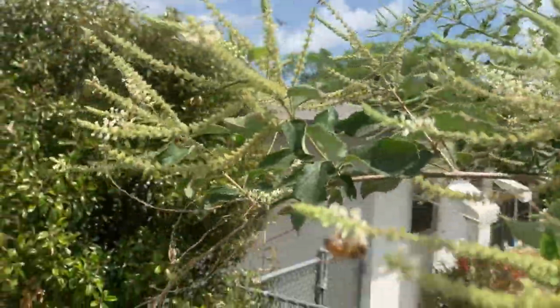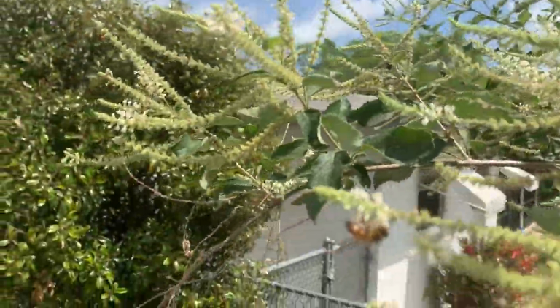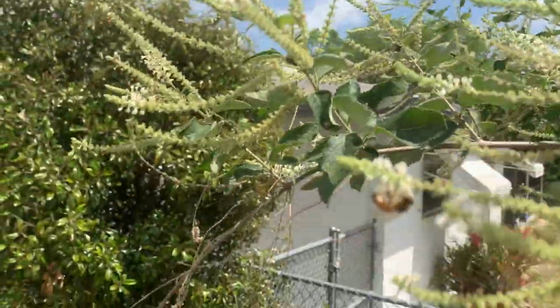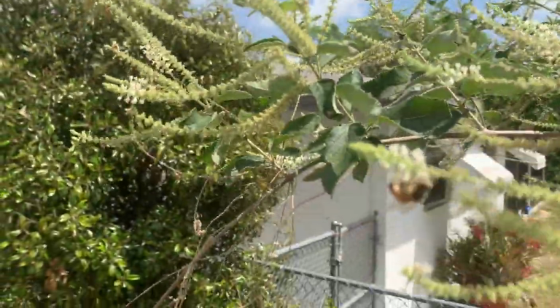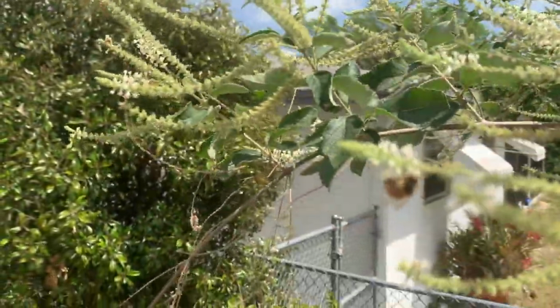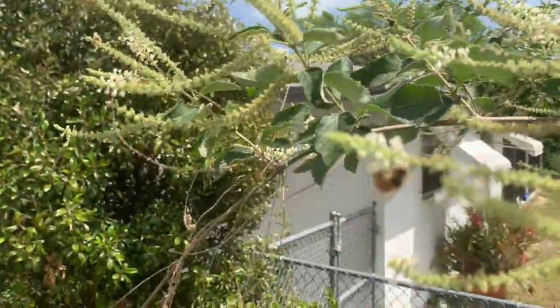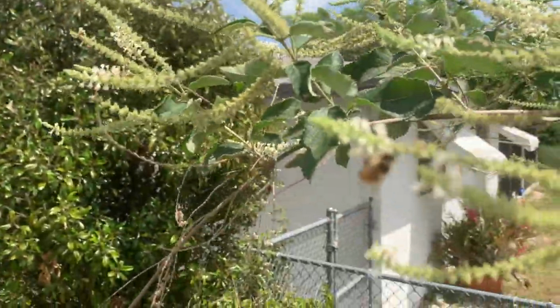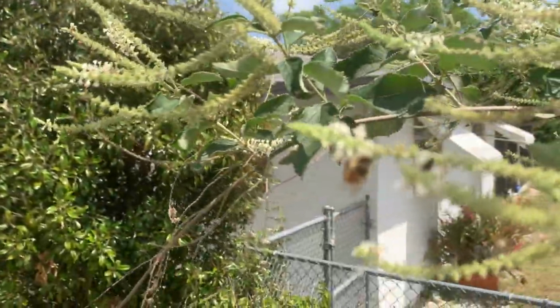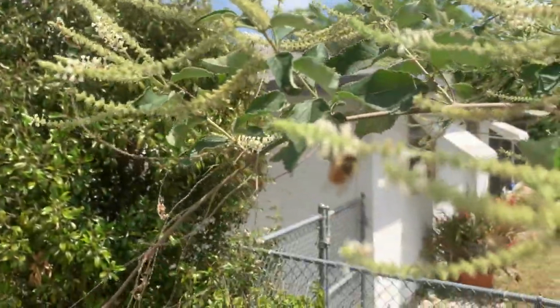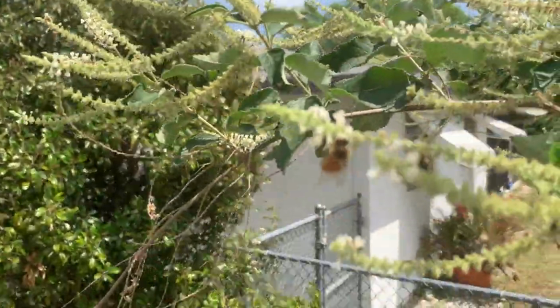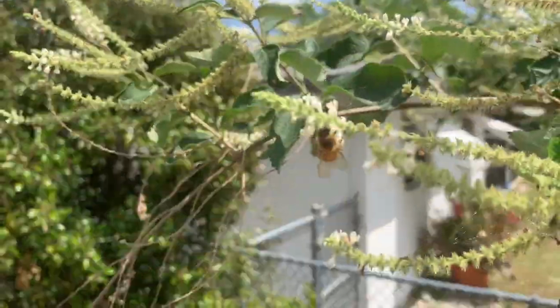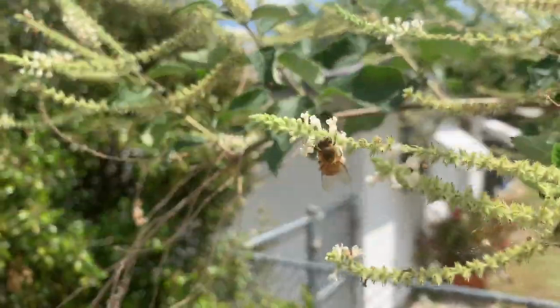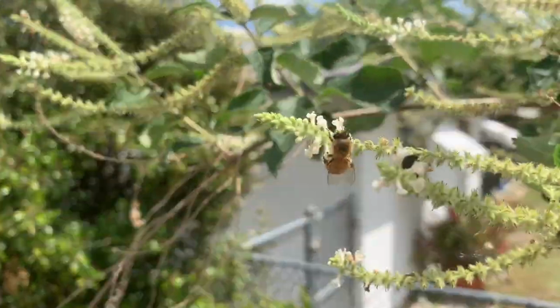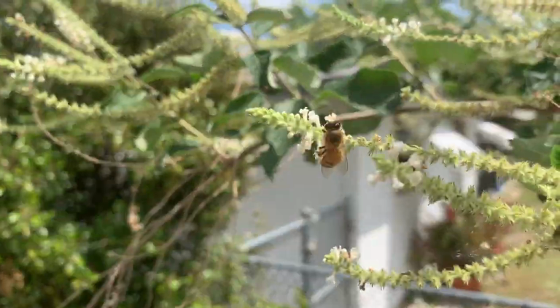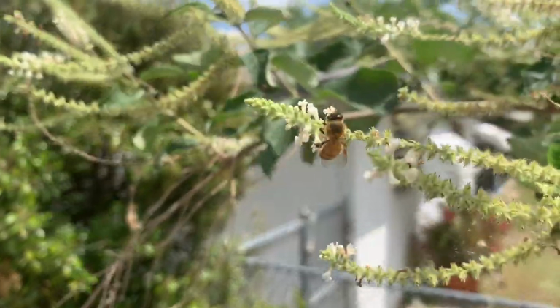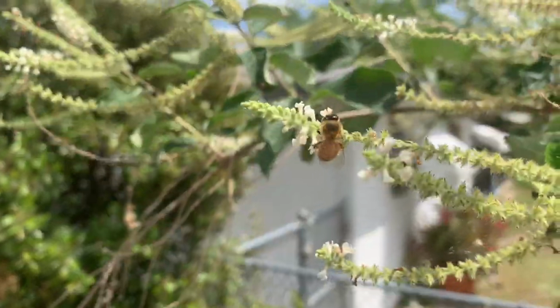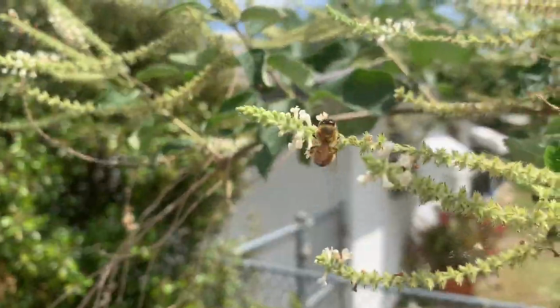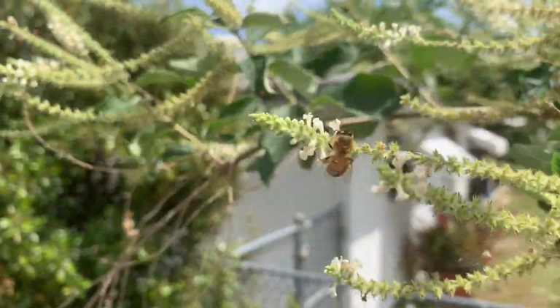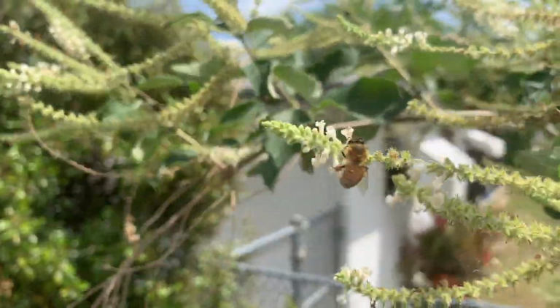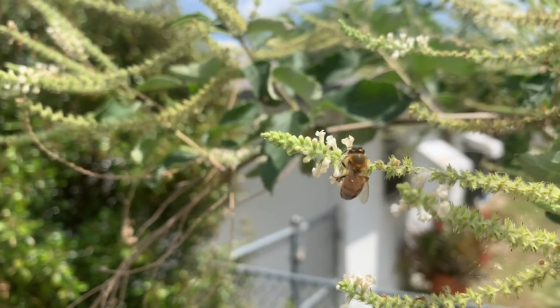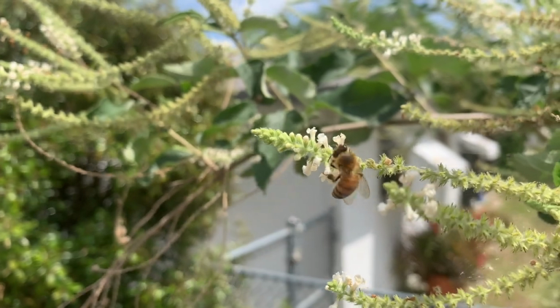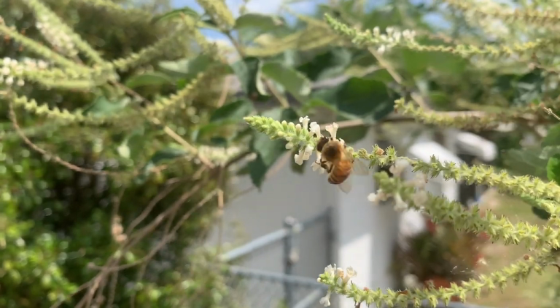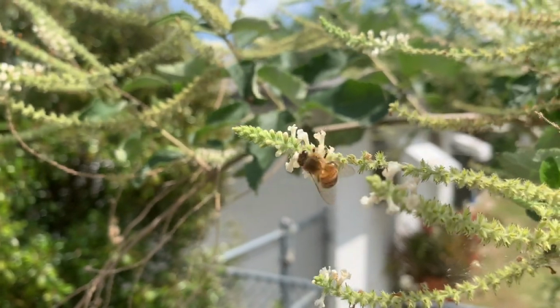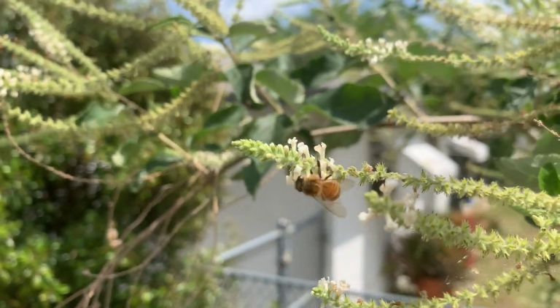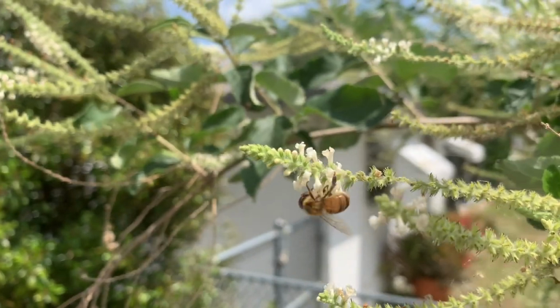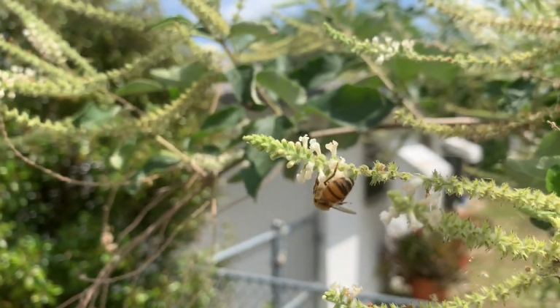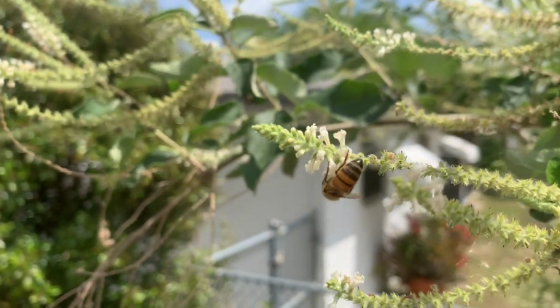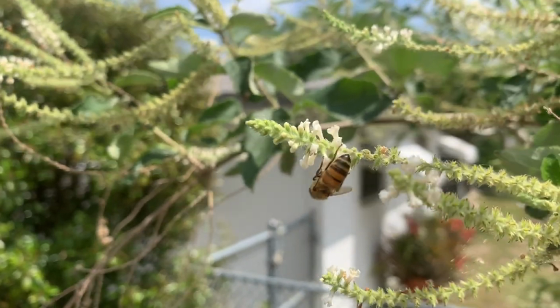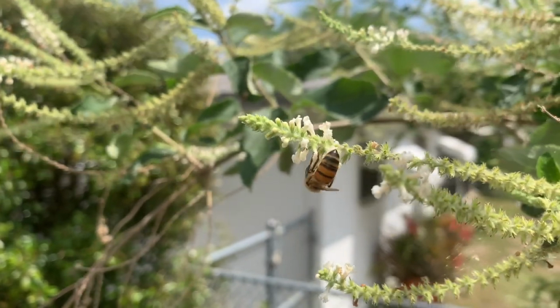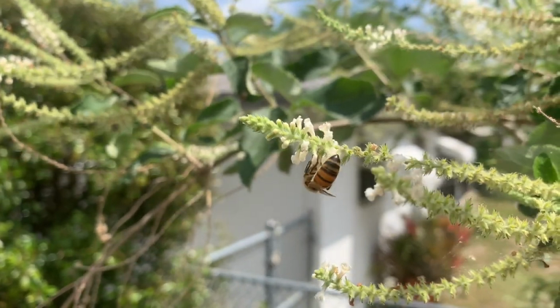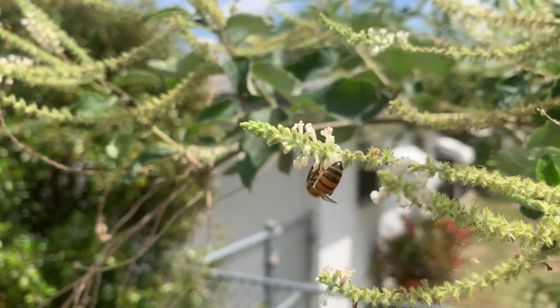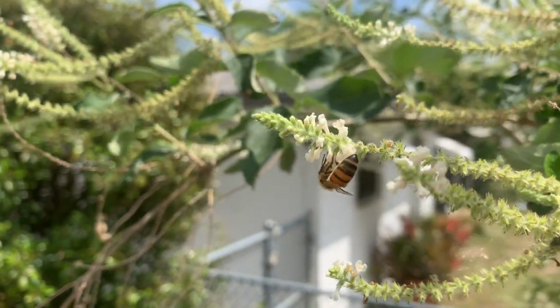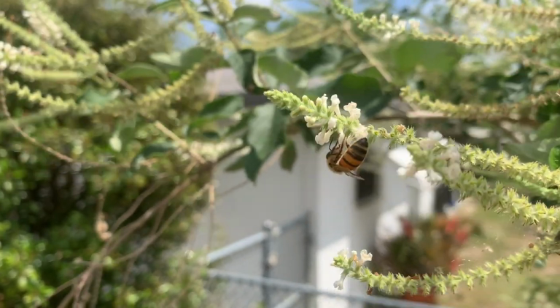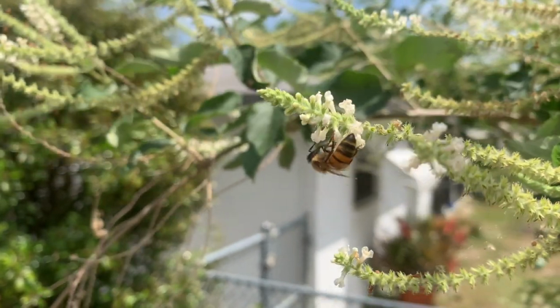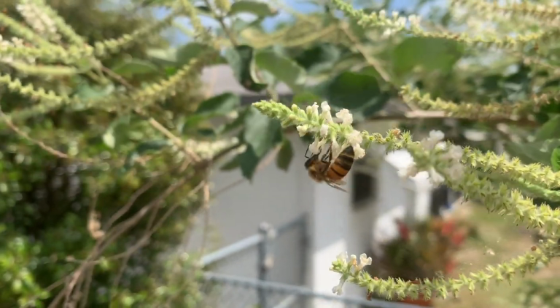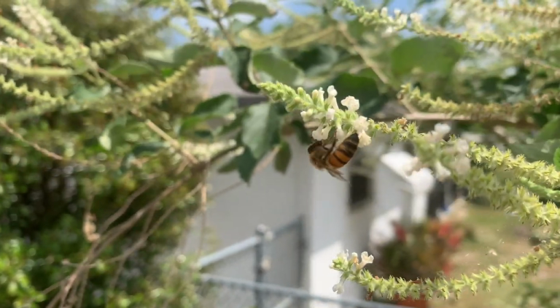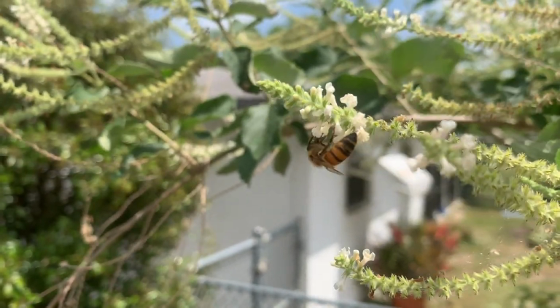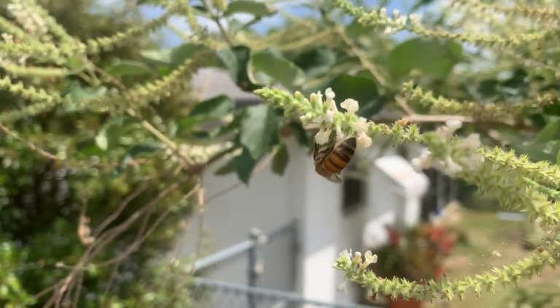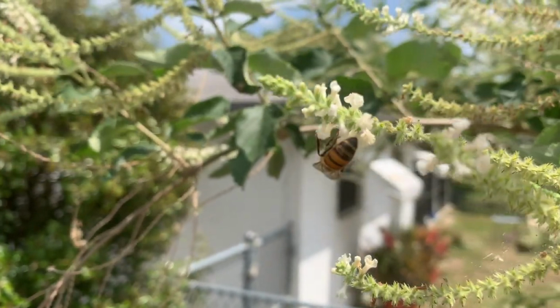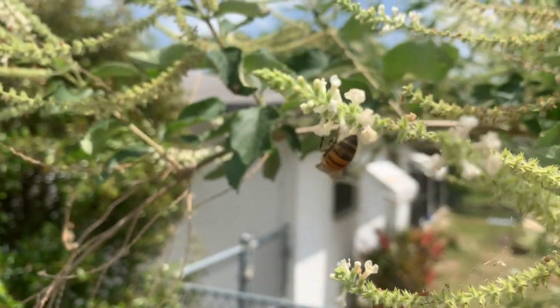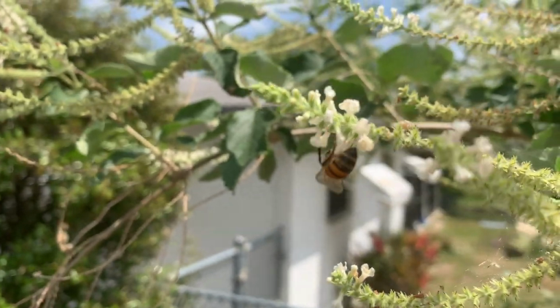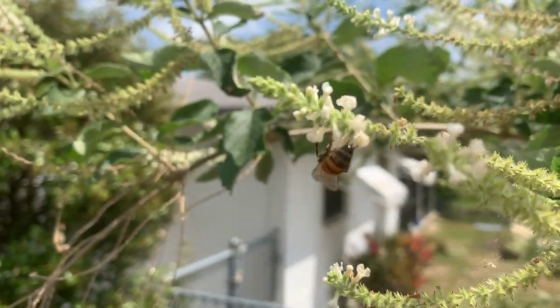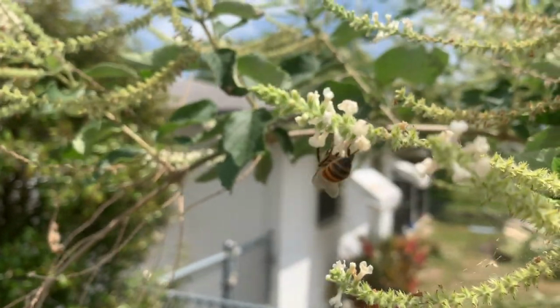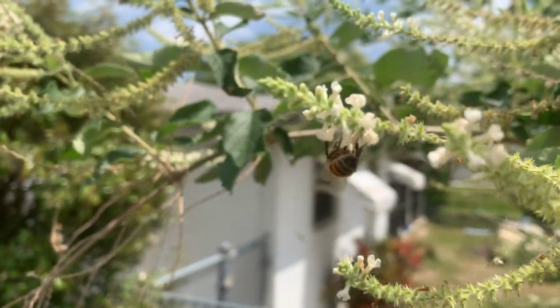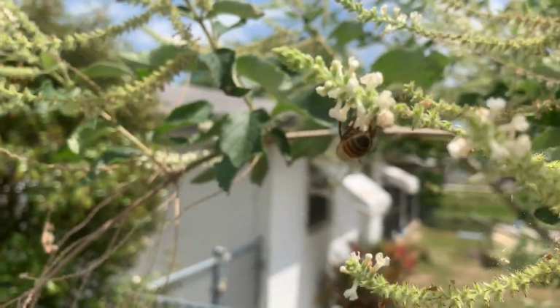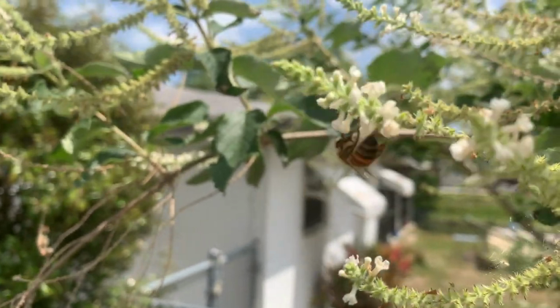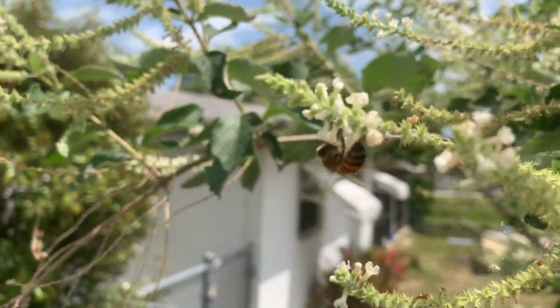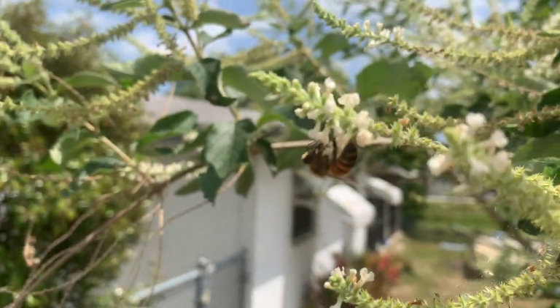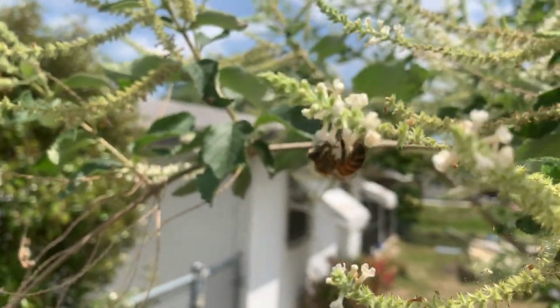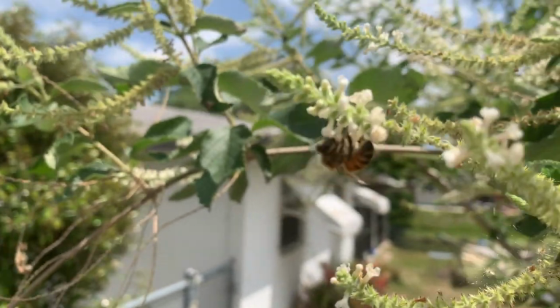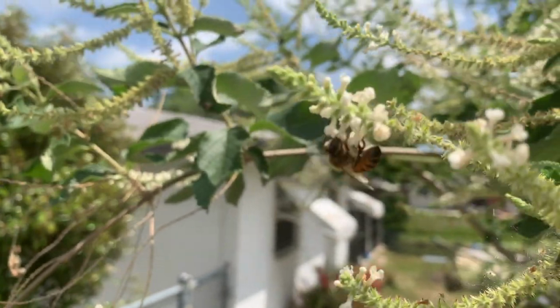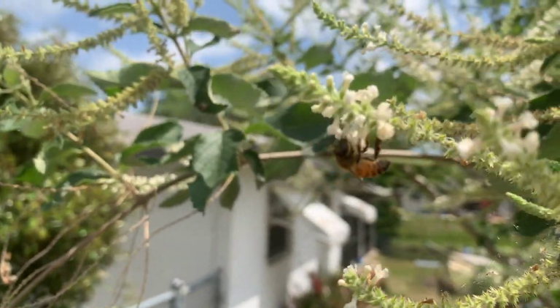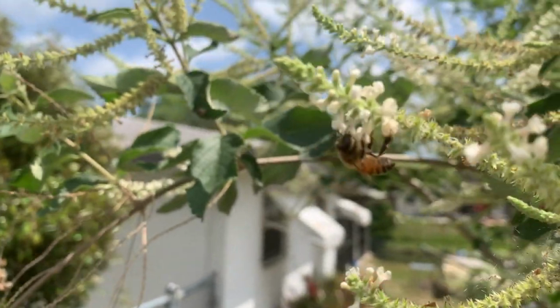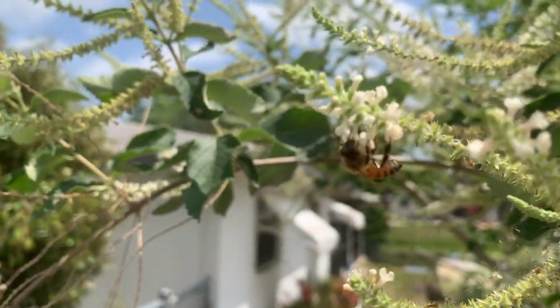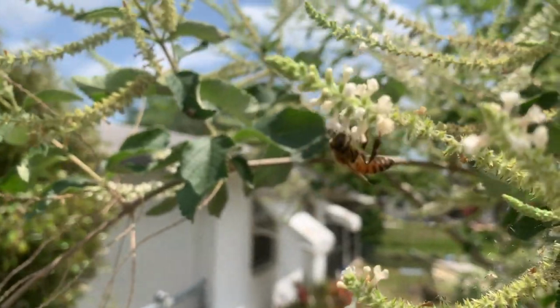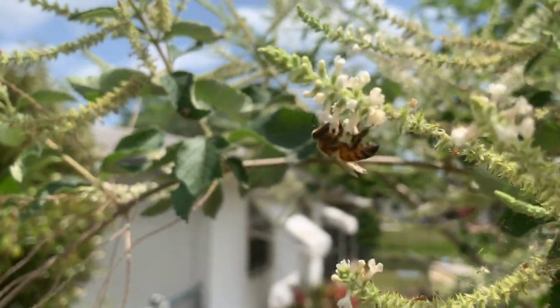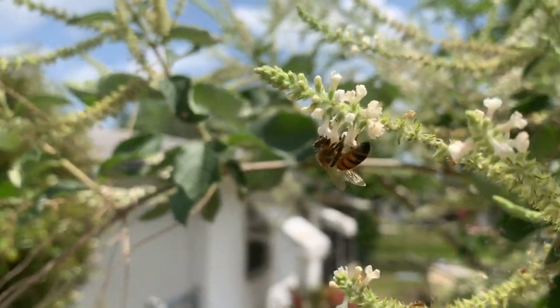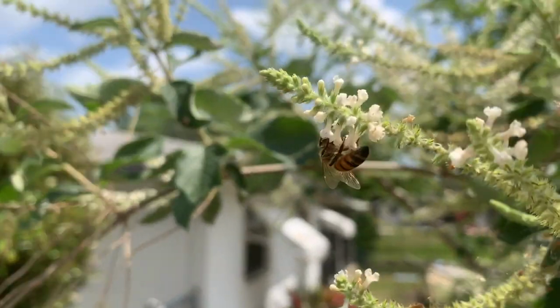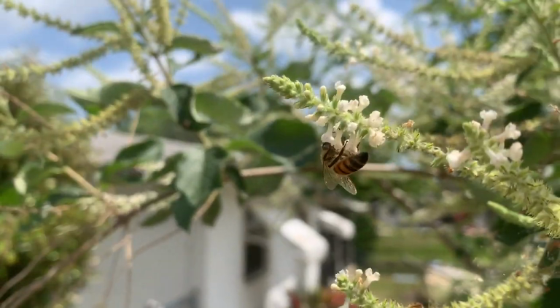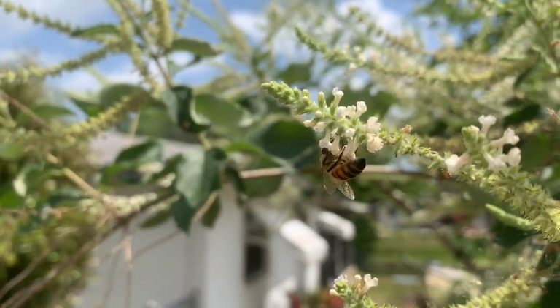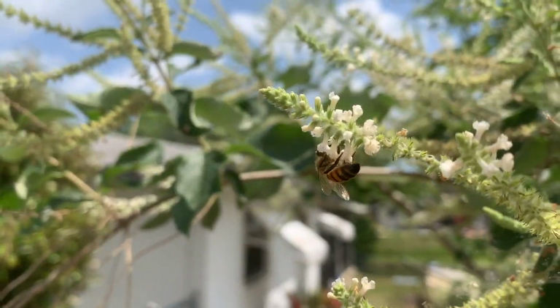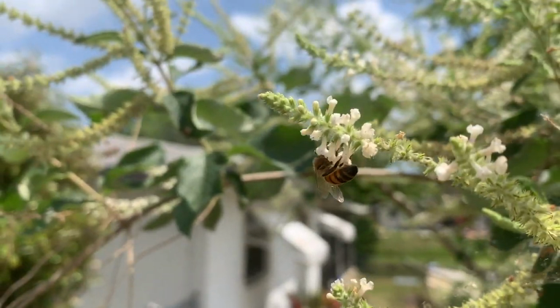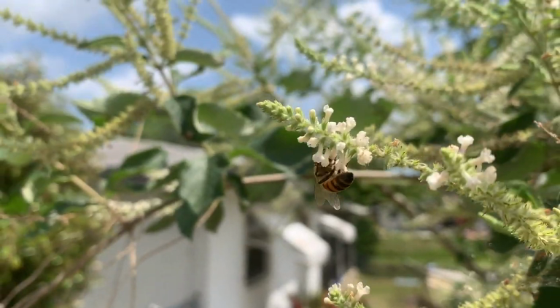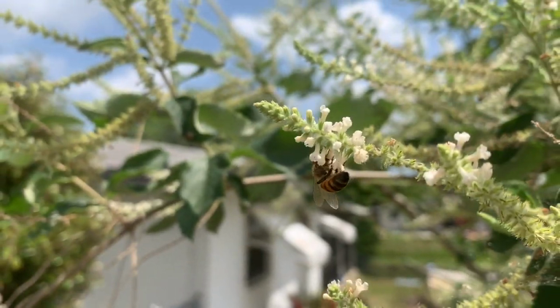Honey bees, guys - pollinators doing what they do best right there.